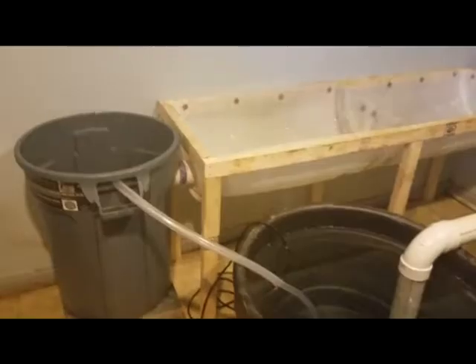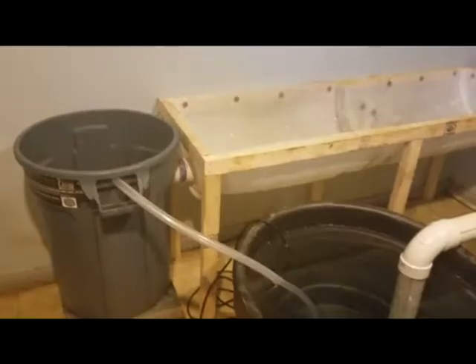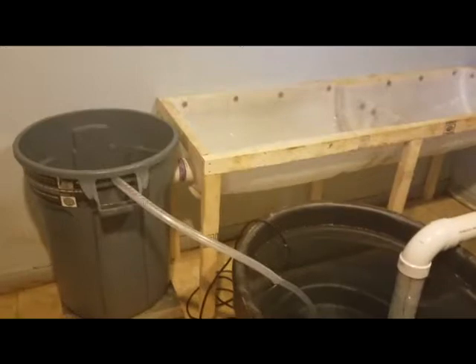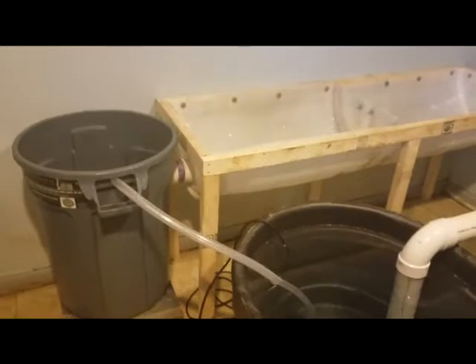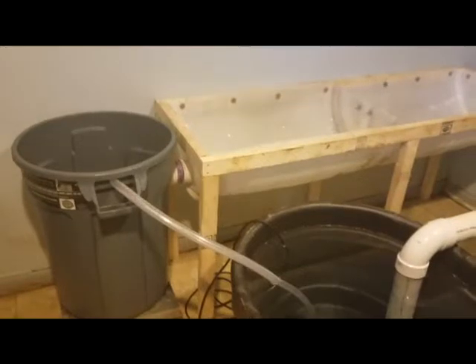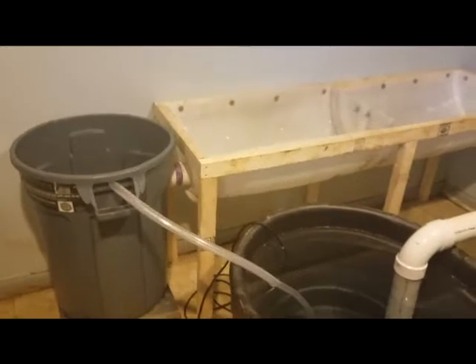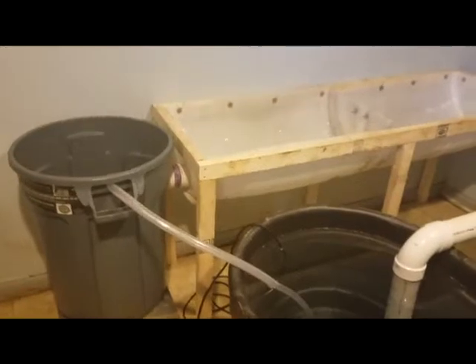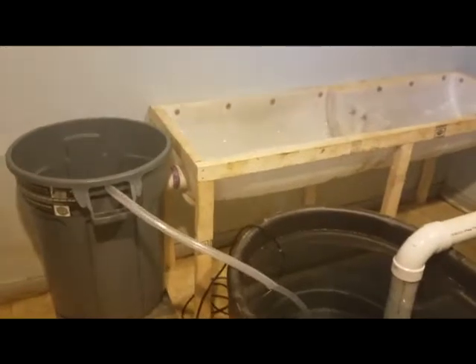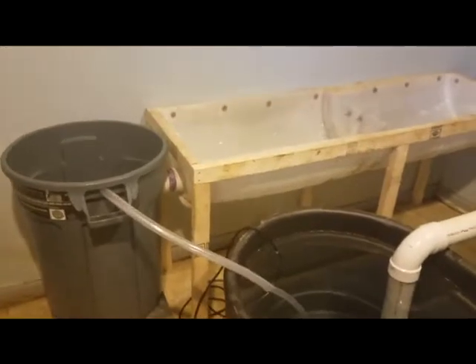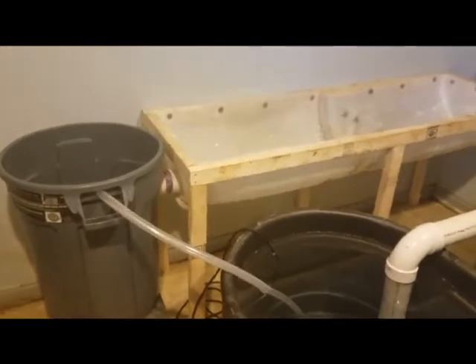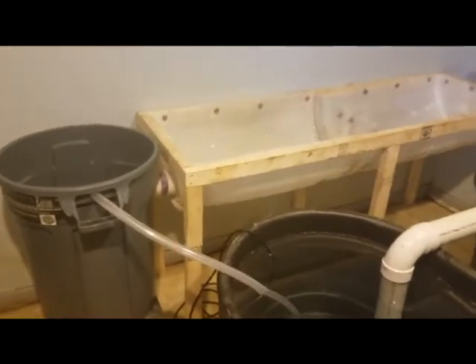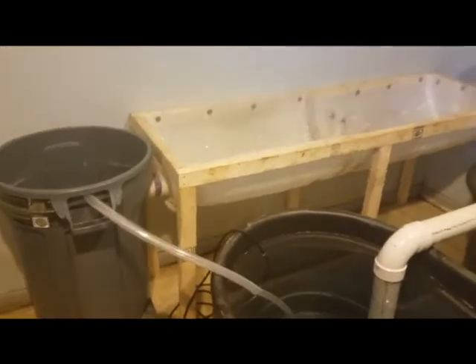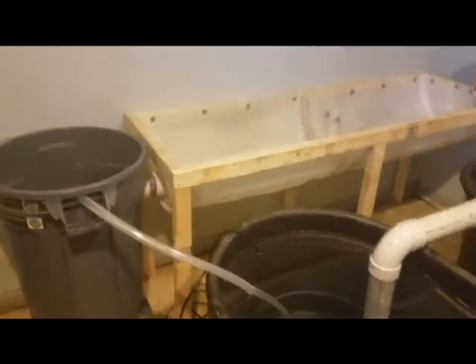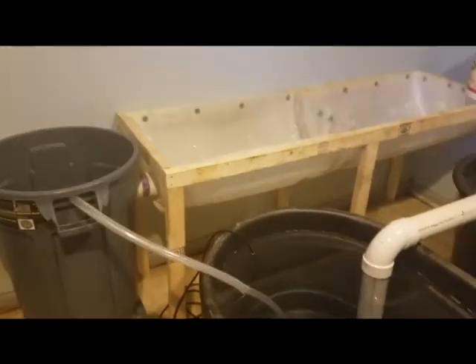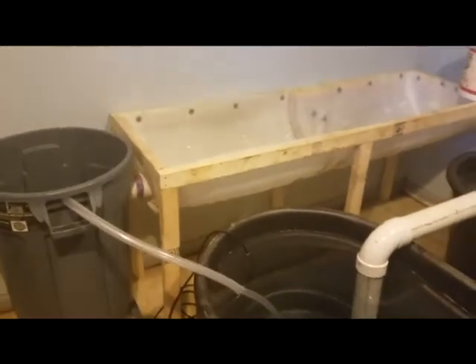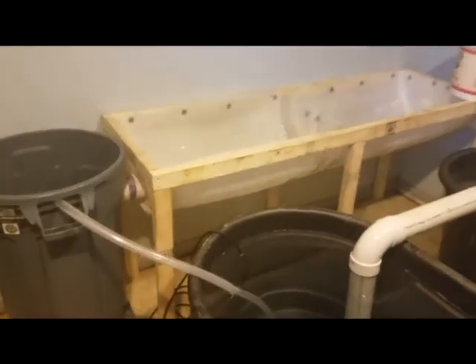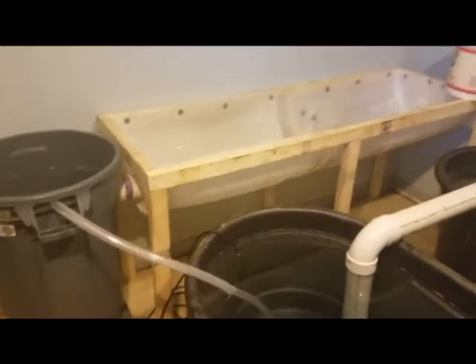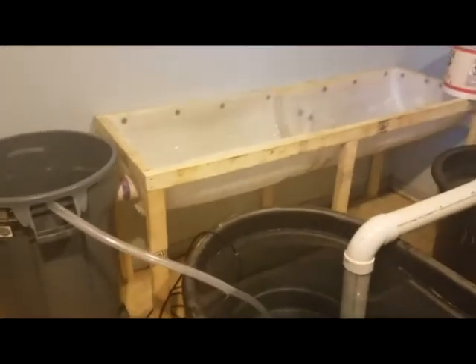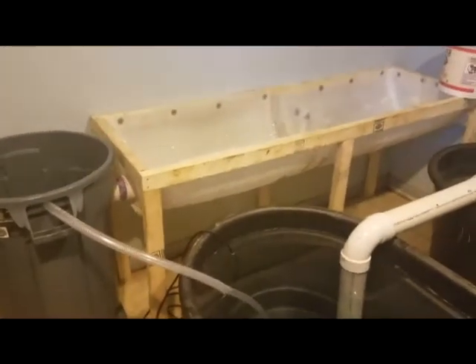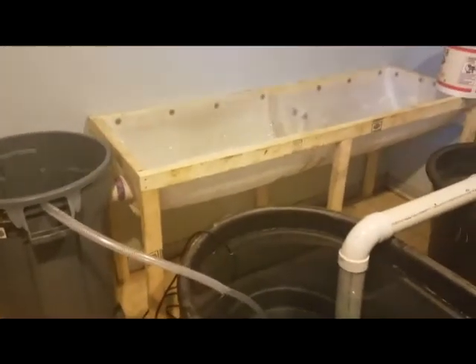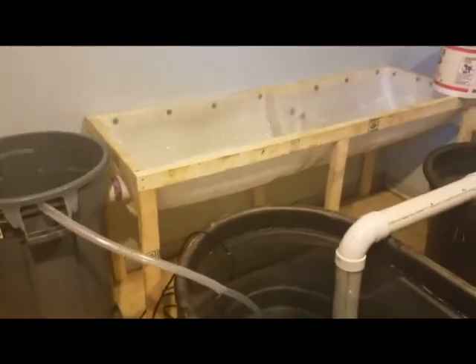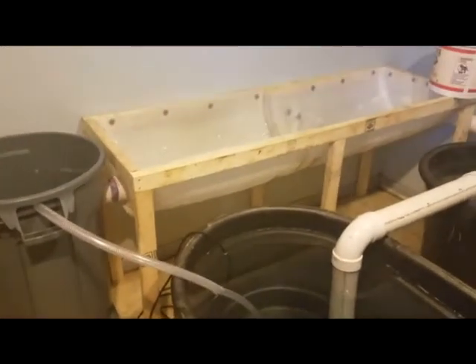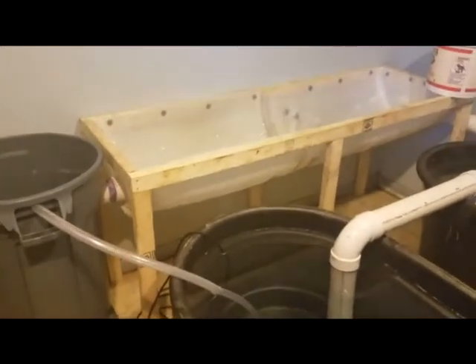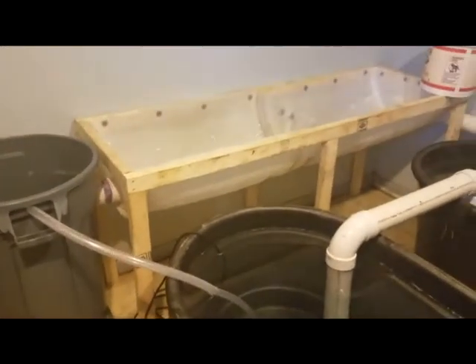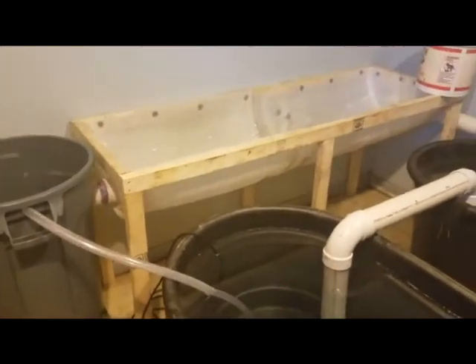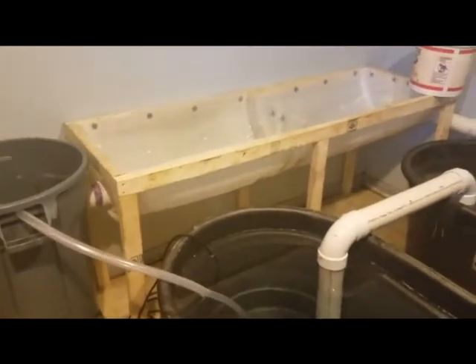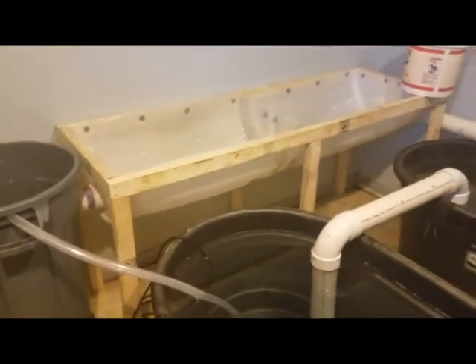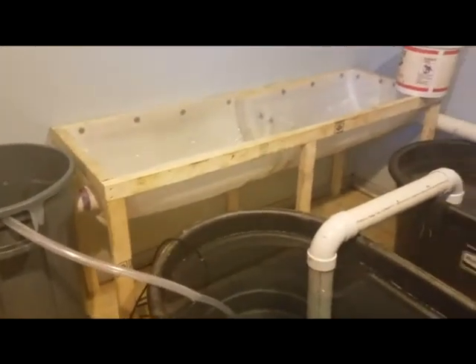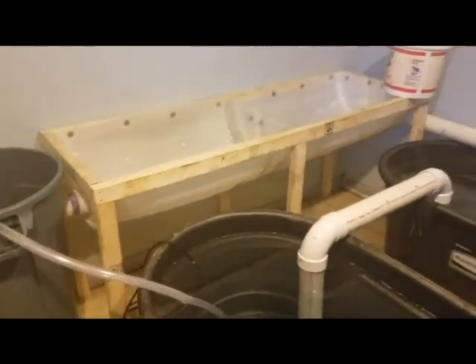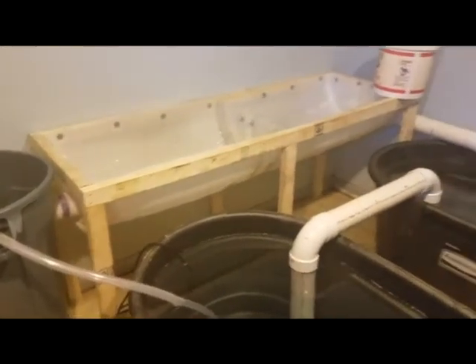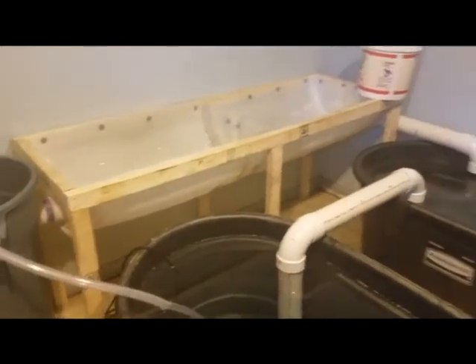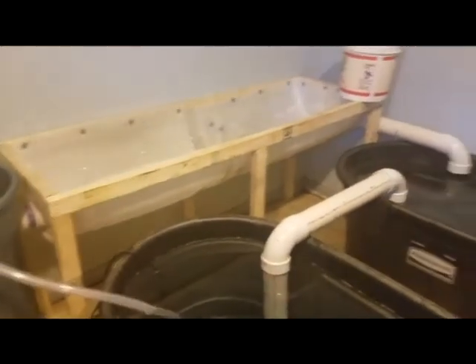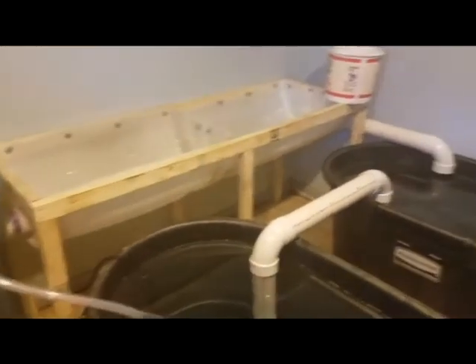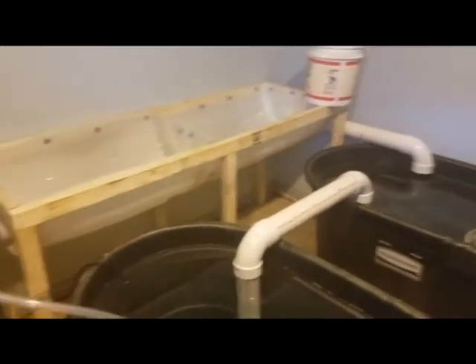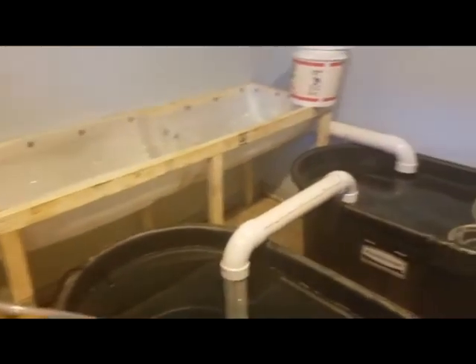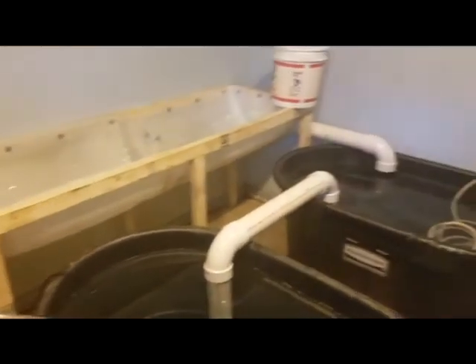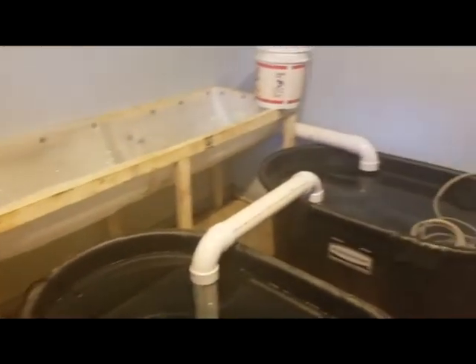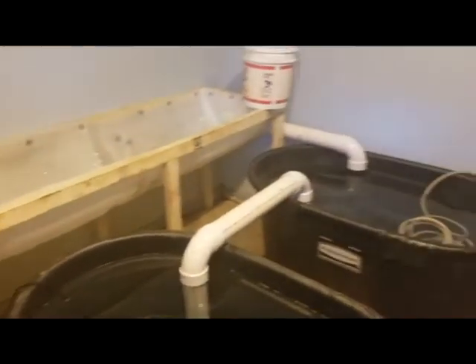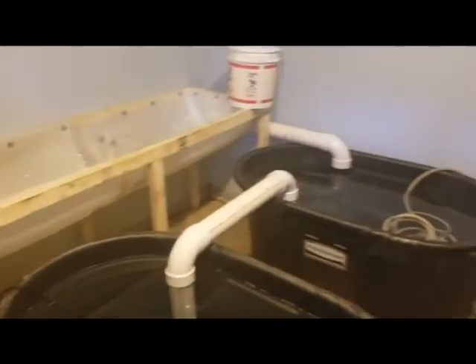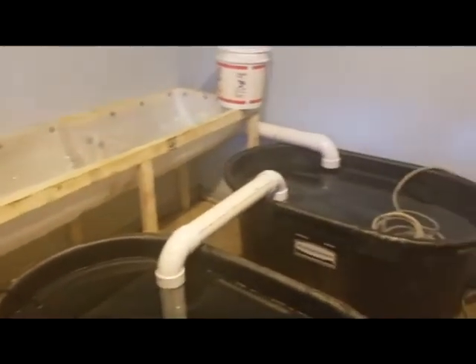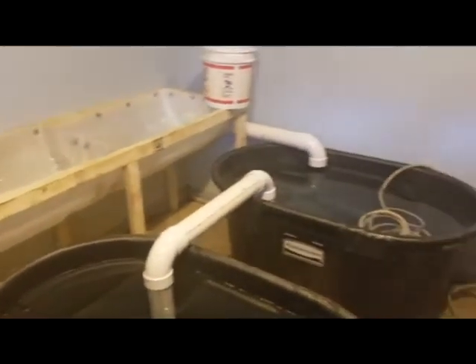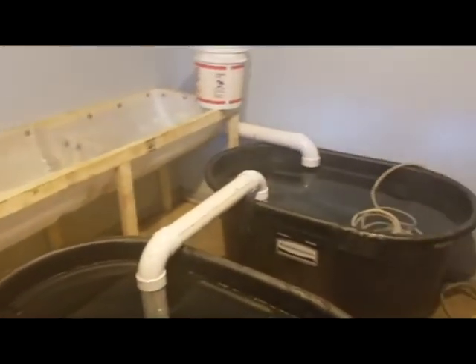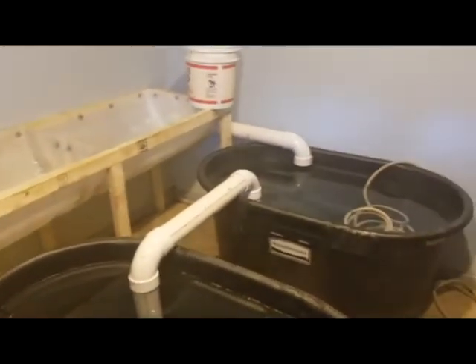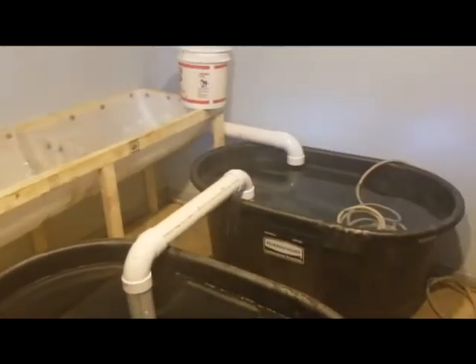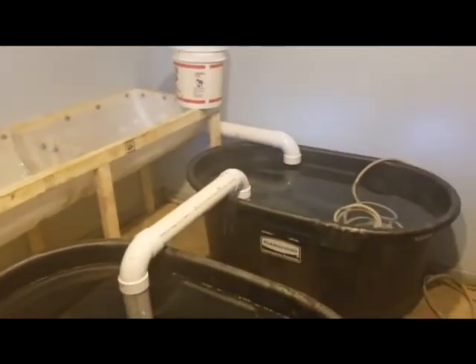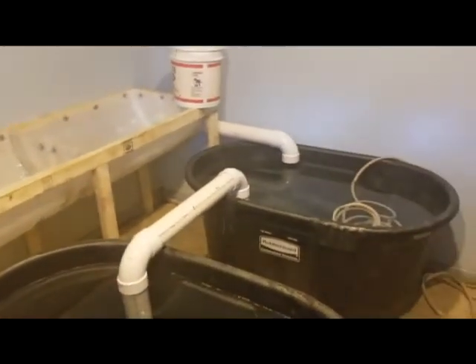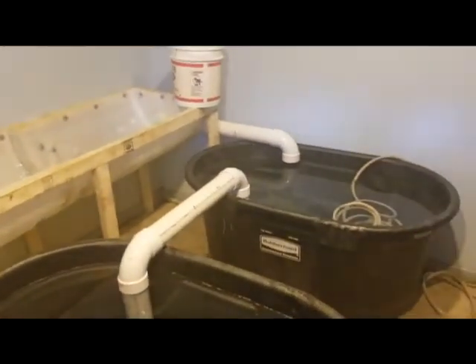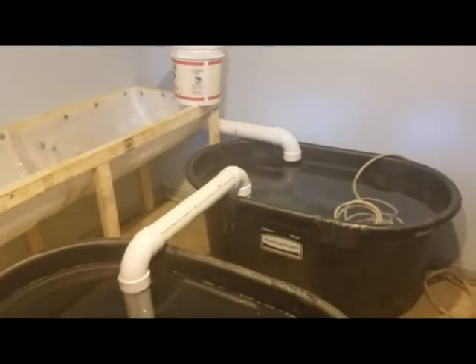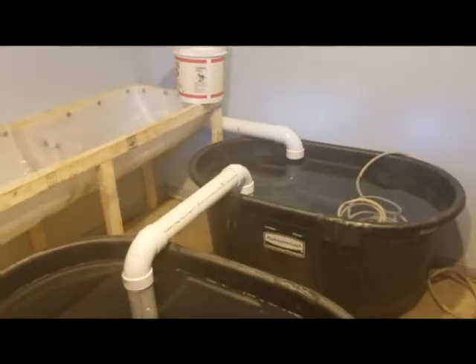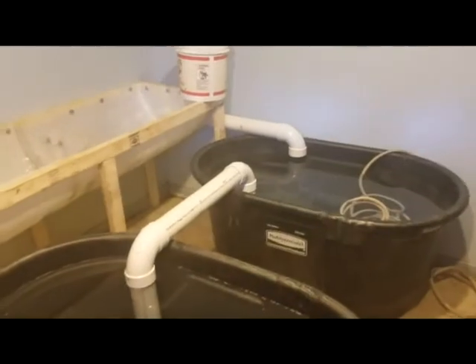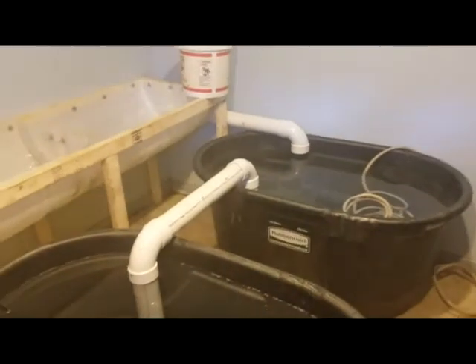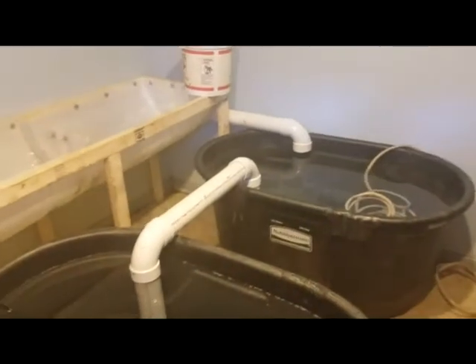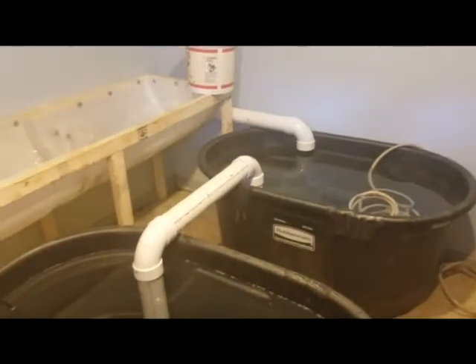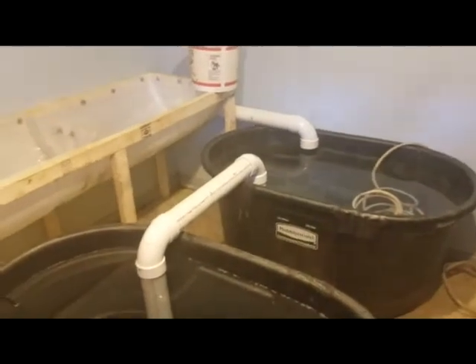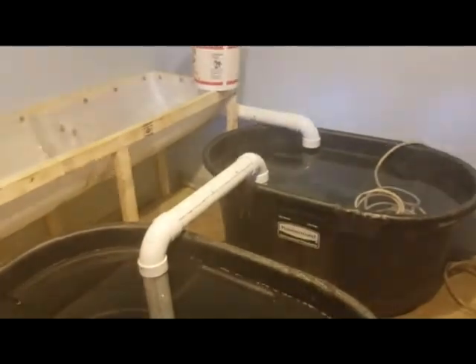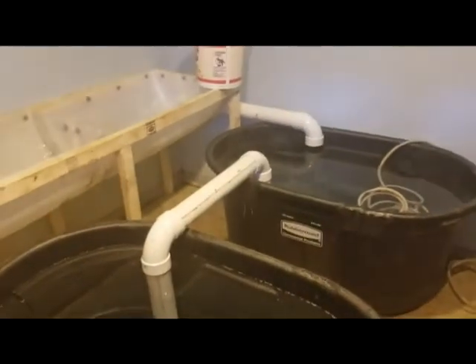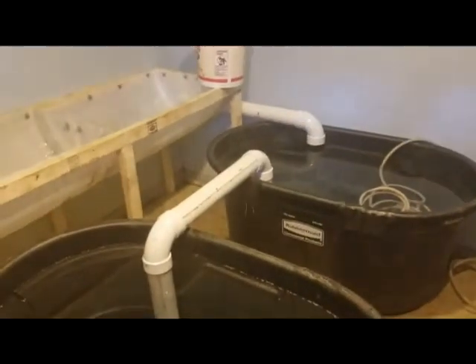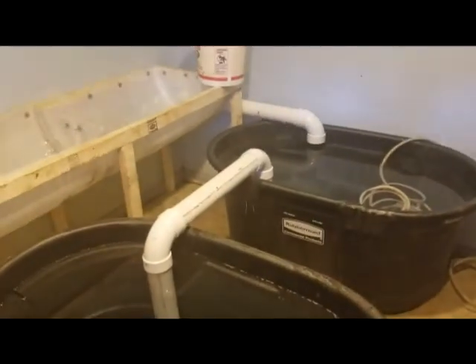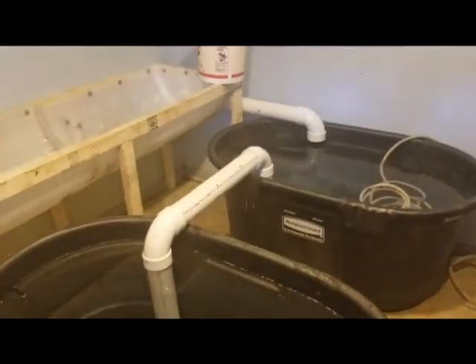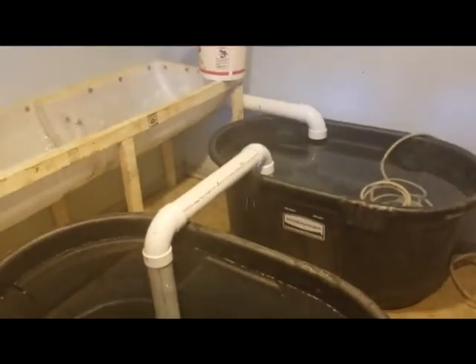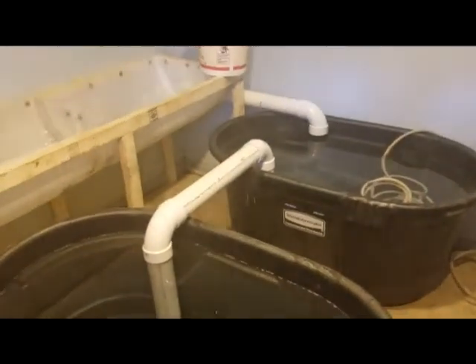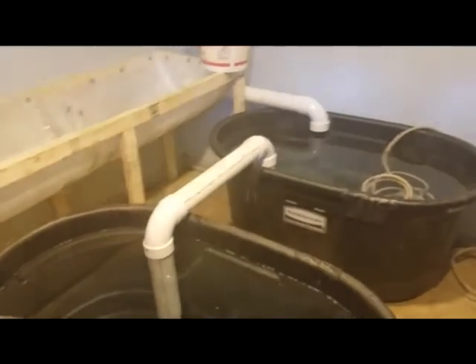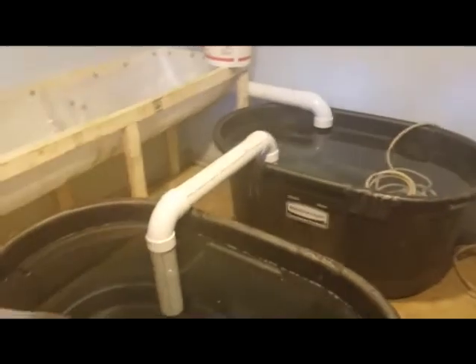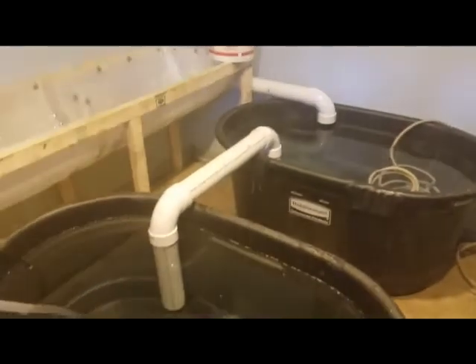Hey everybody, Animal Man here. Welcome to the beginning of my indoor aquaponics system. We're in one of my animal rooms now.